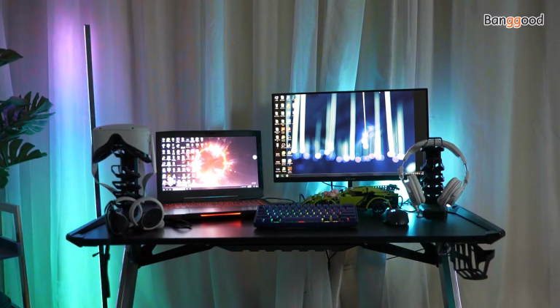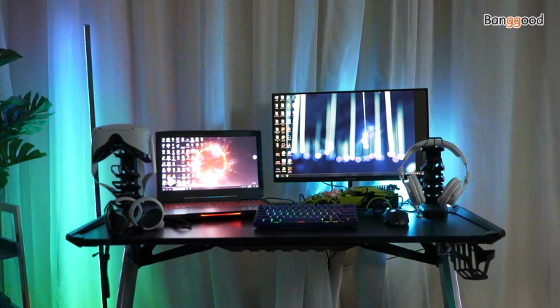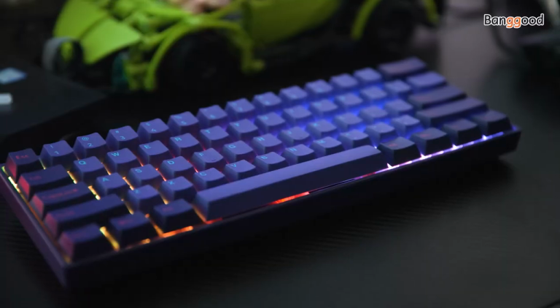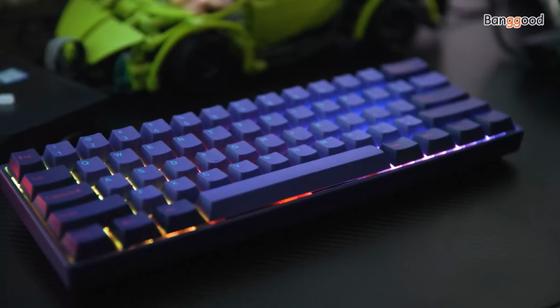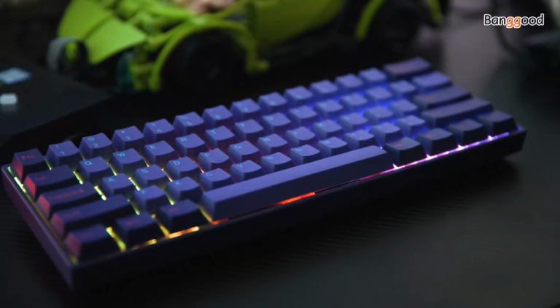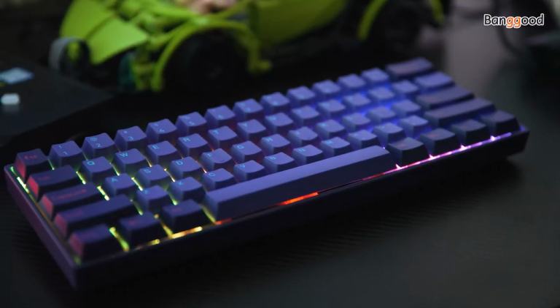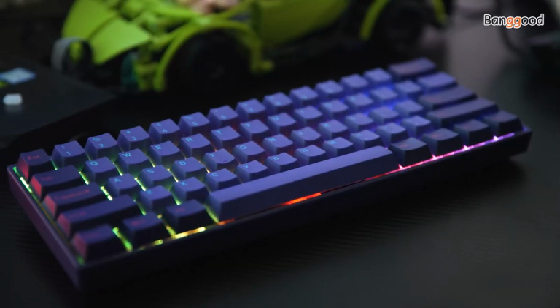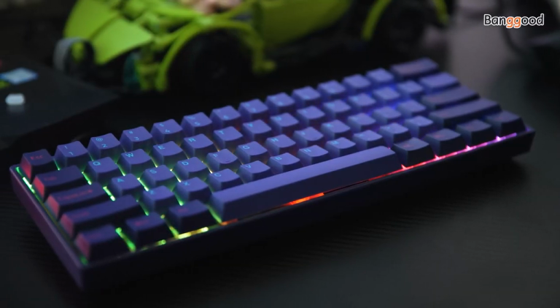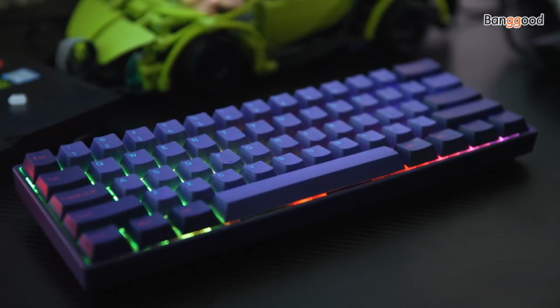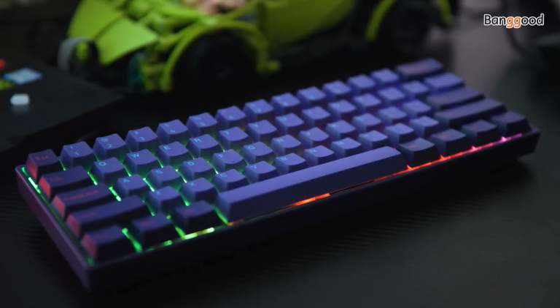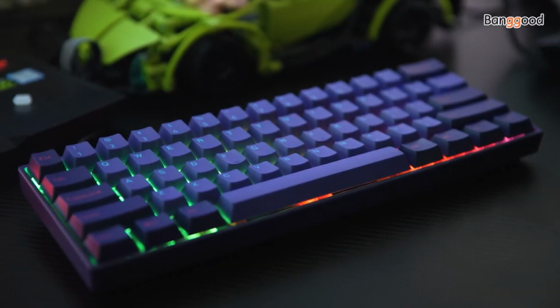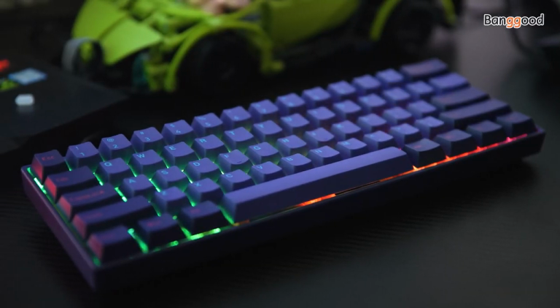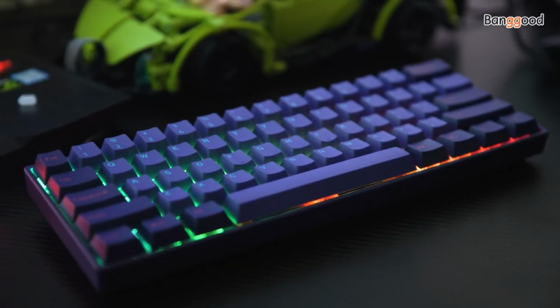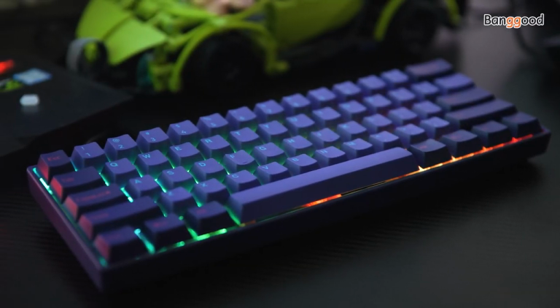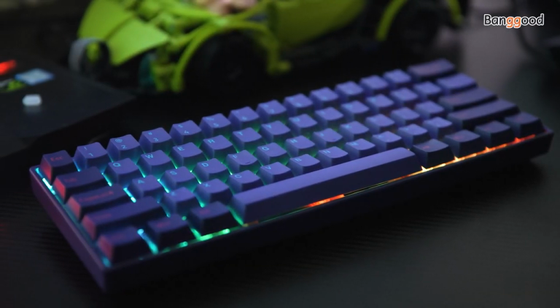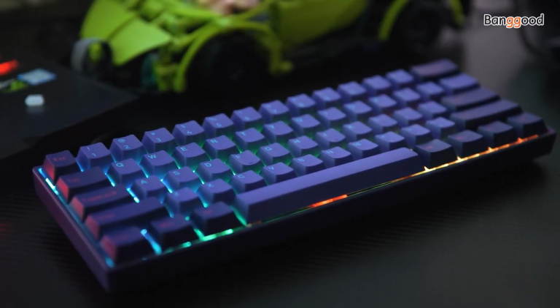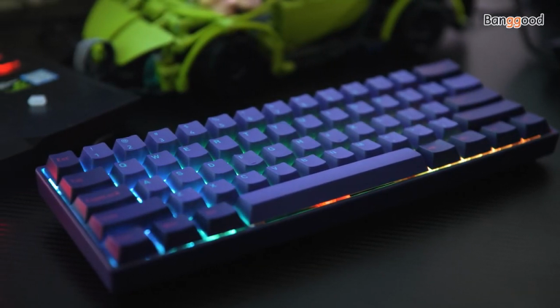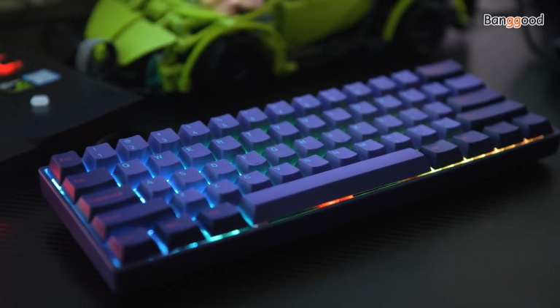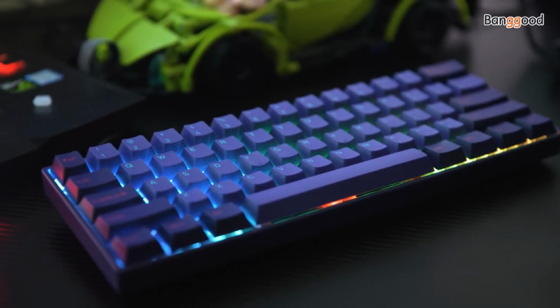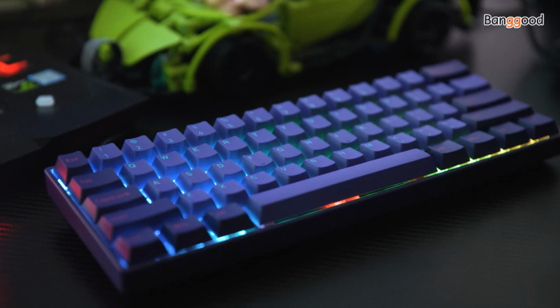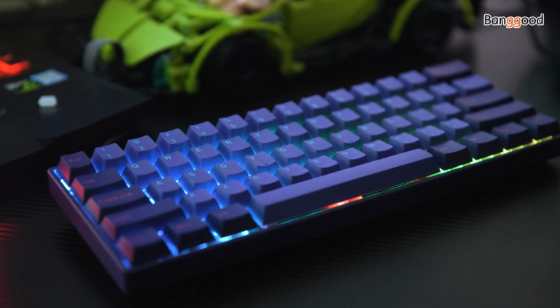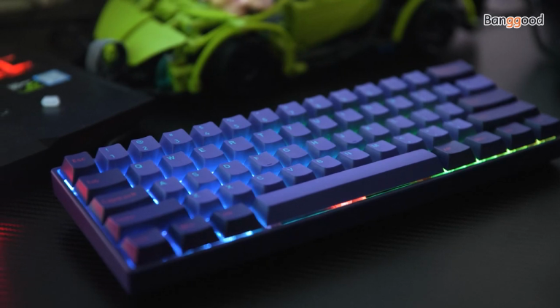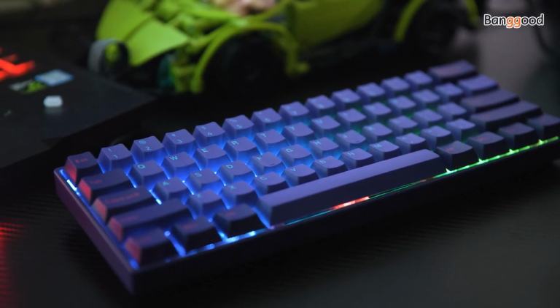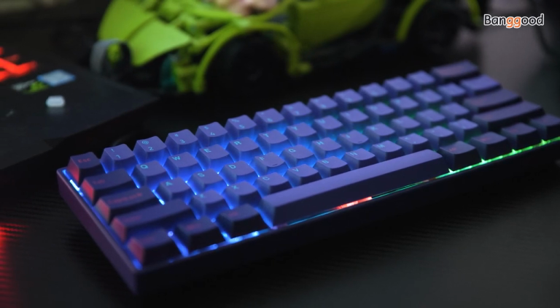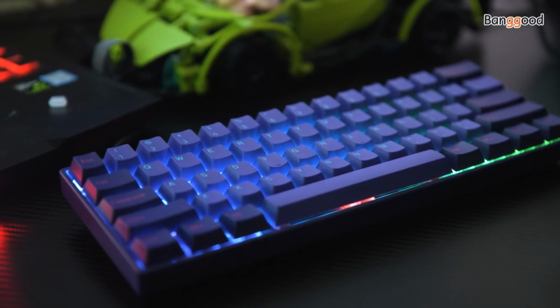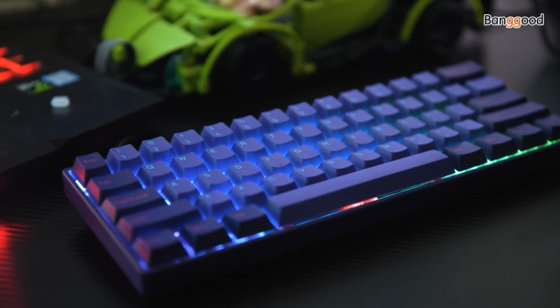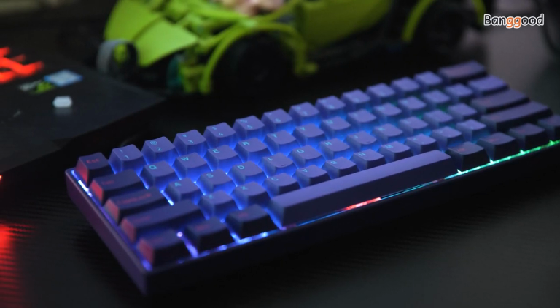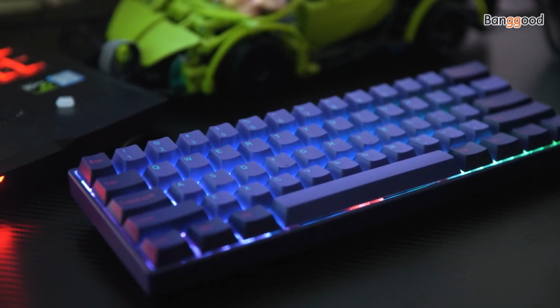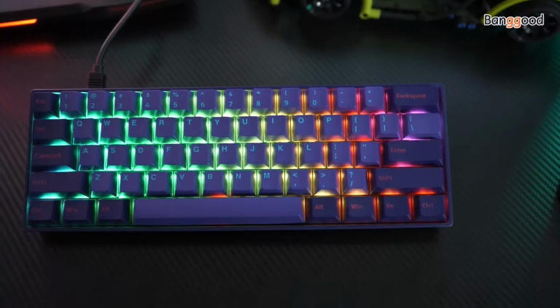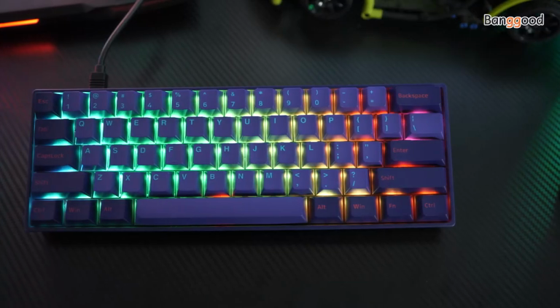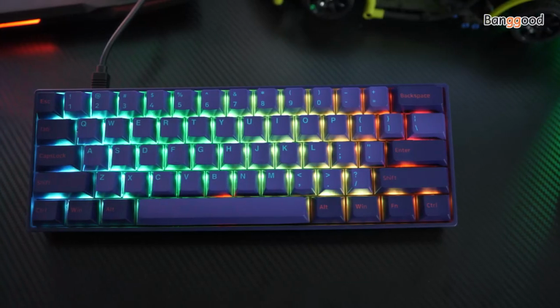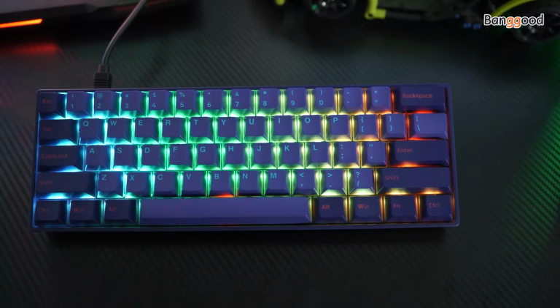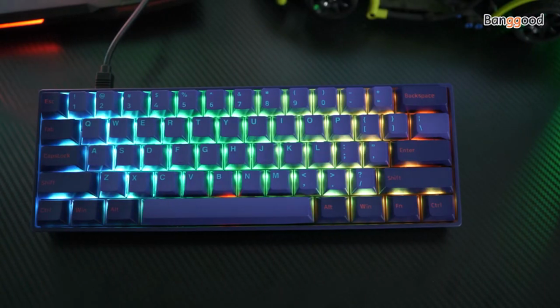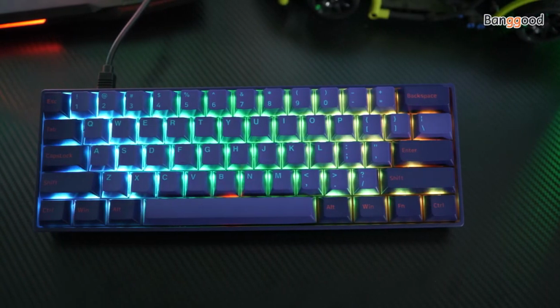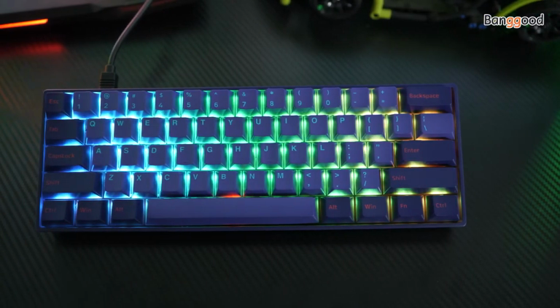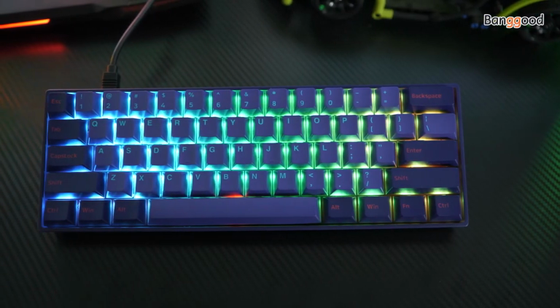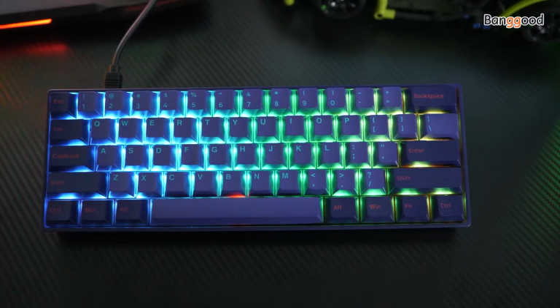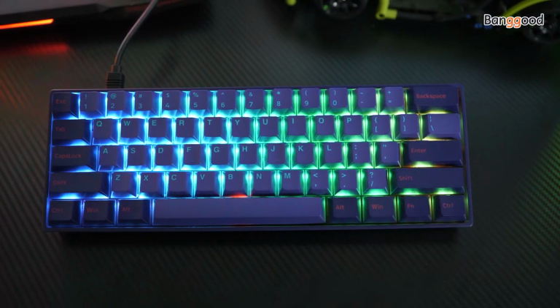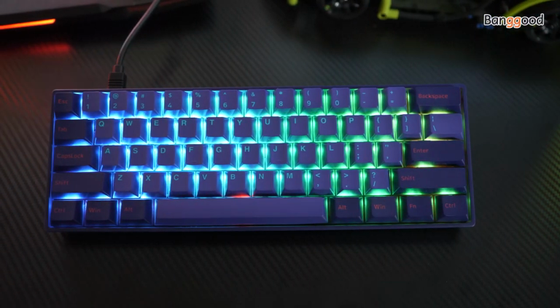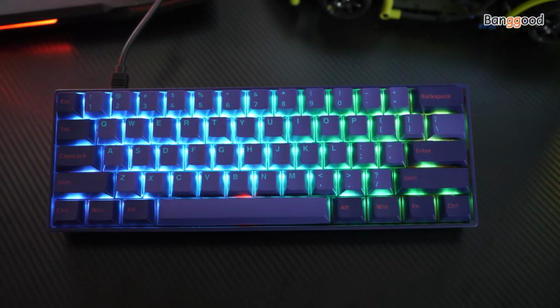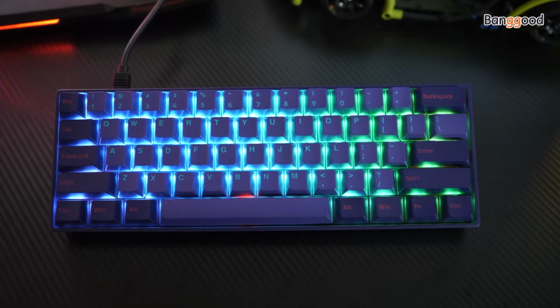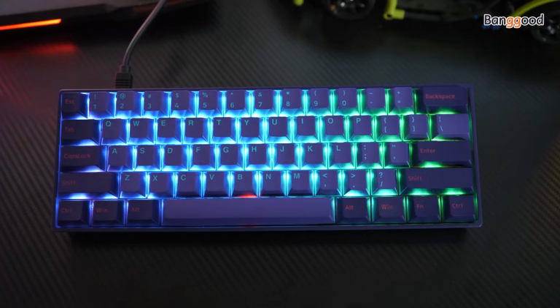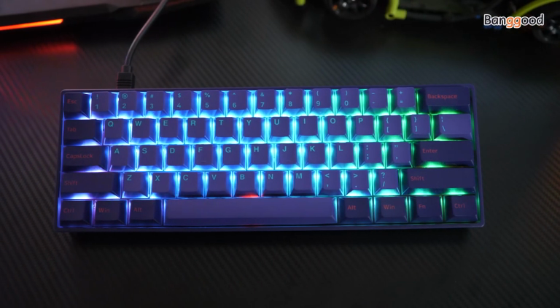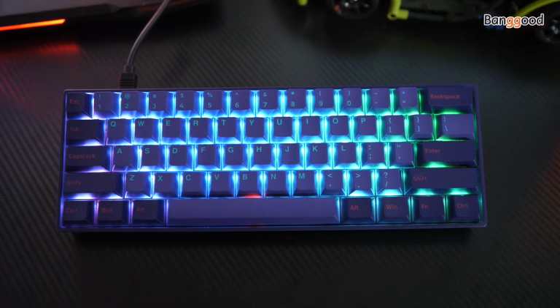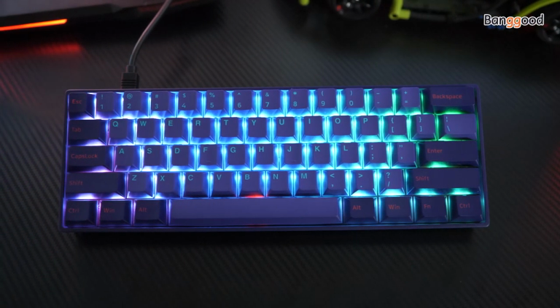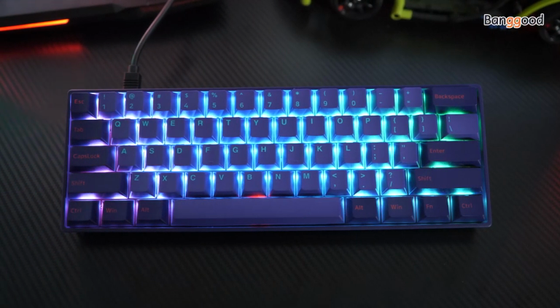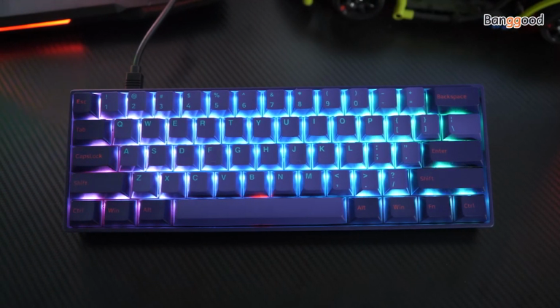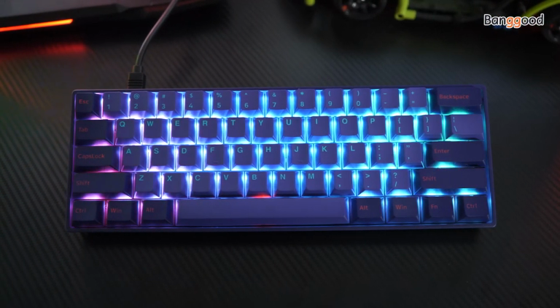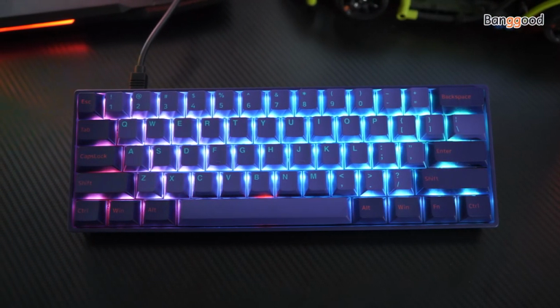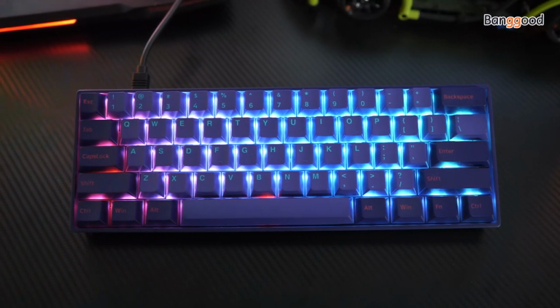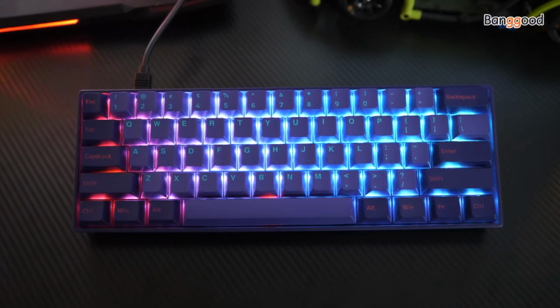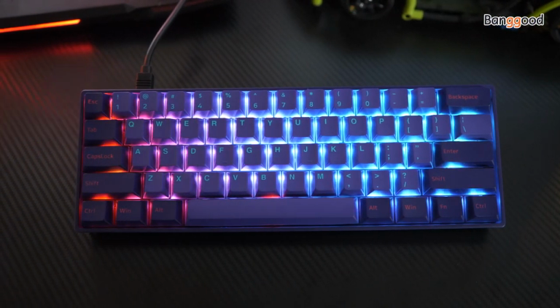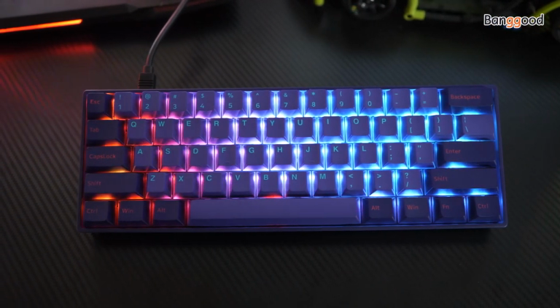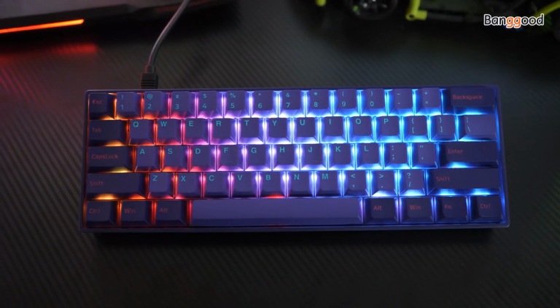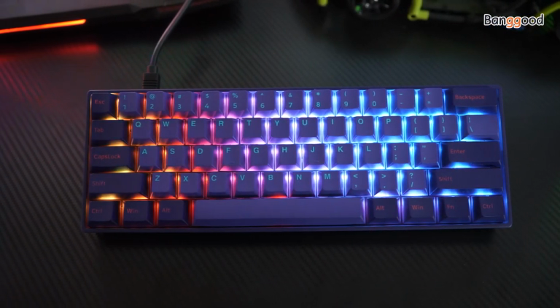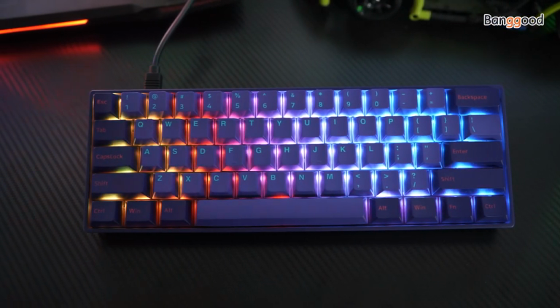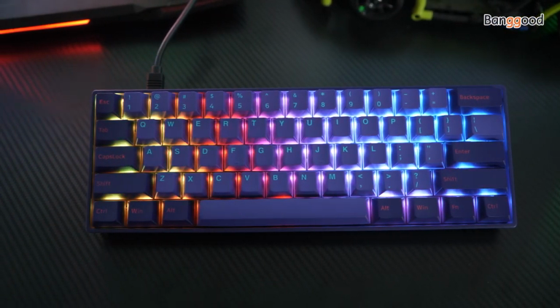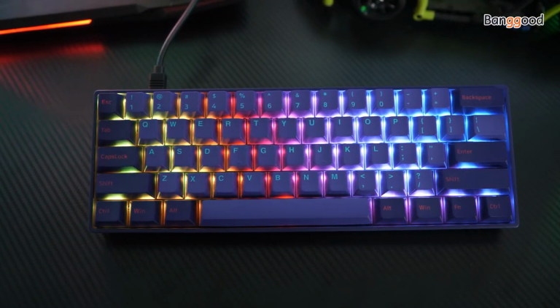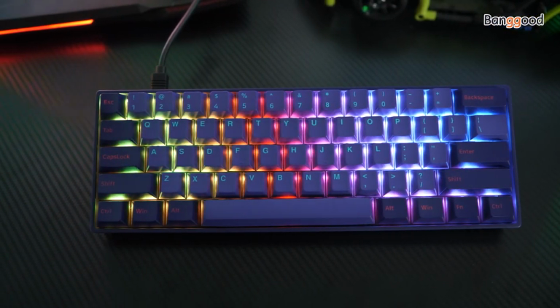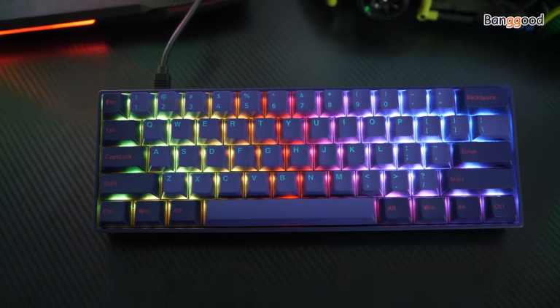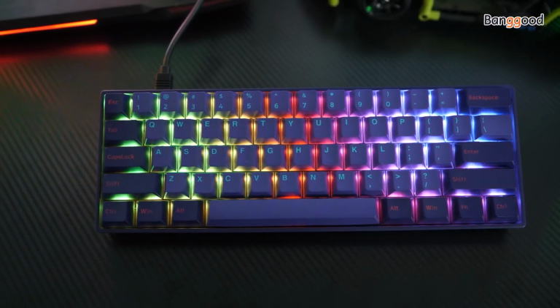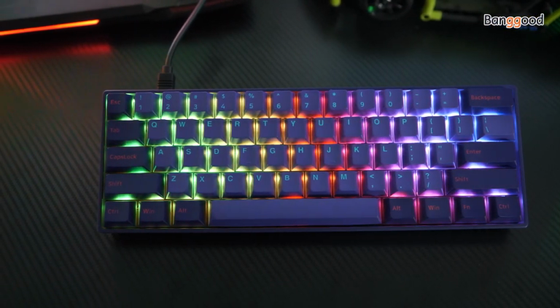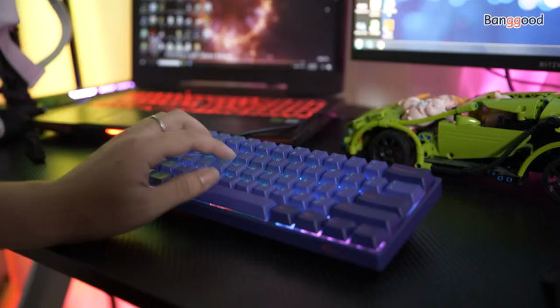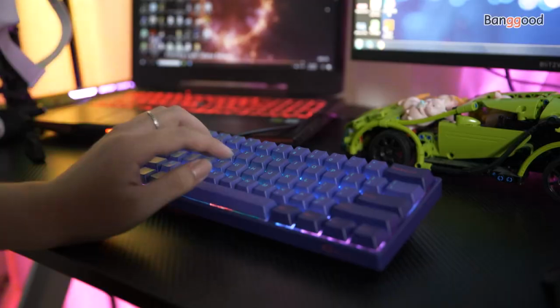Do you think my desktop layout is cool? Back to the topic — let's test the Echo 3061 keyboard now.